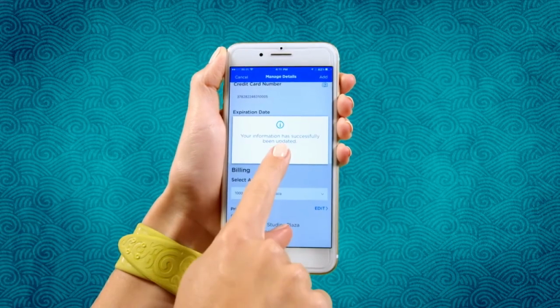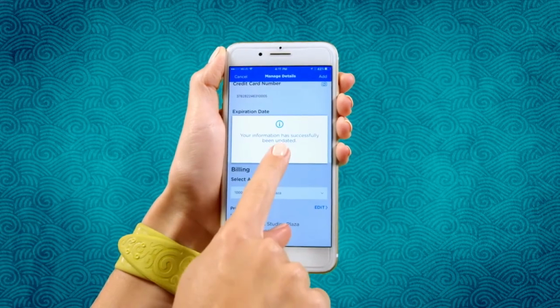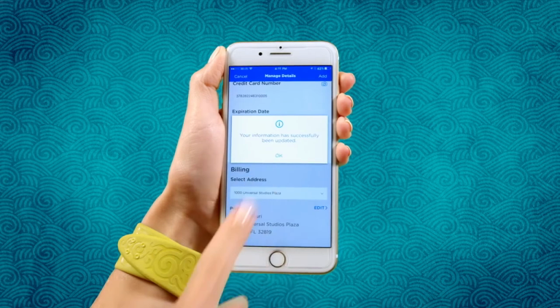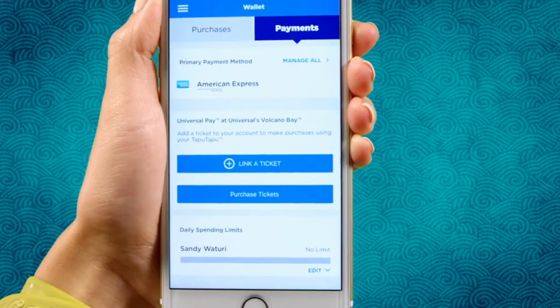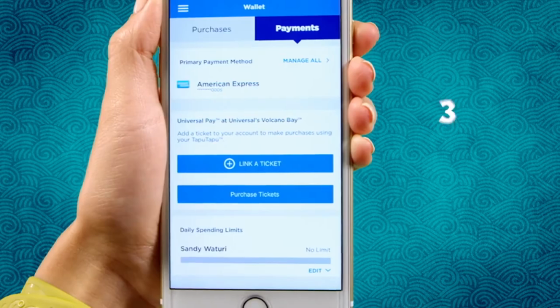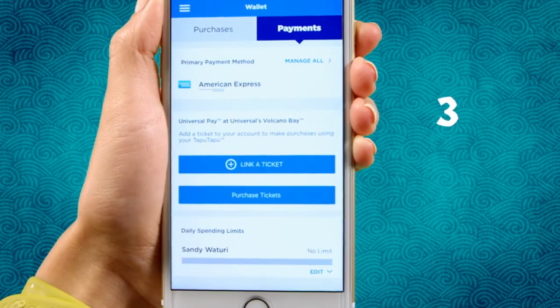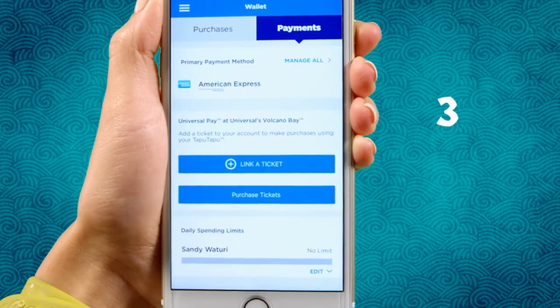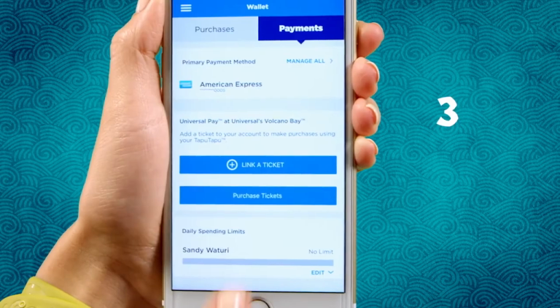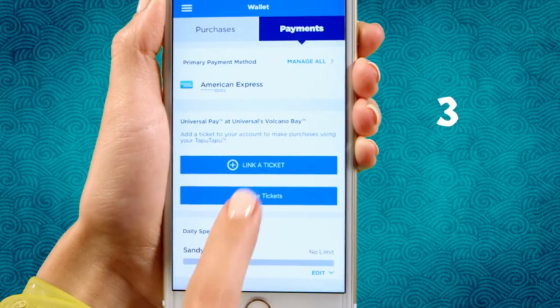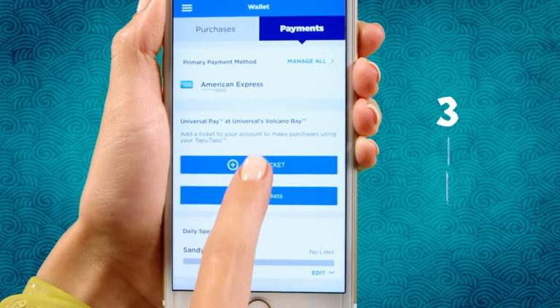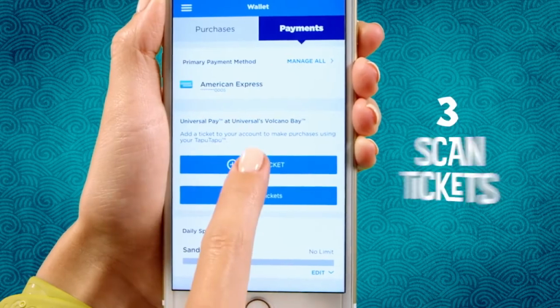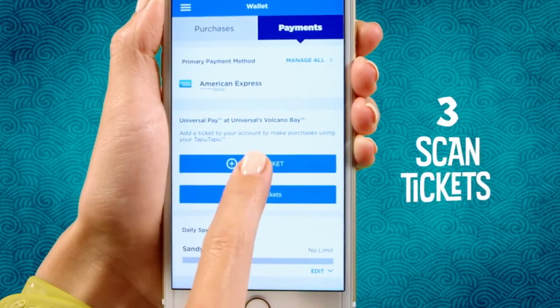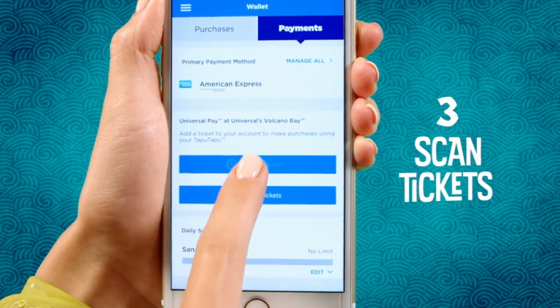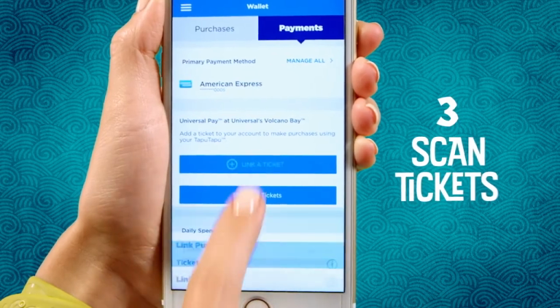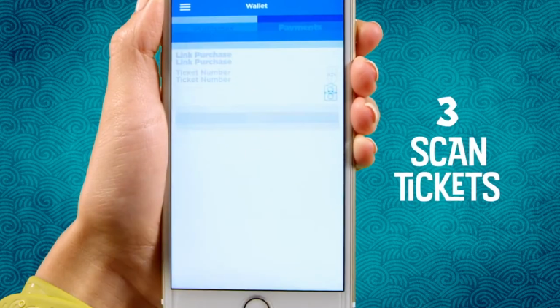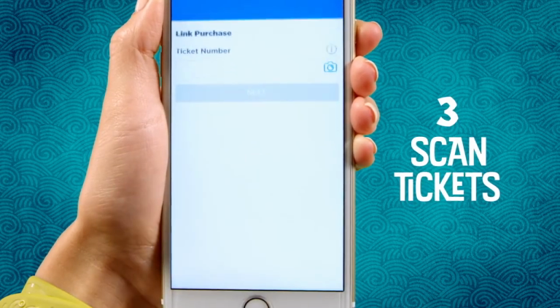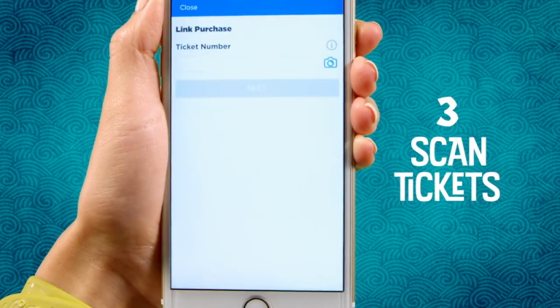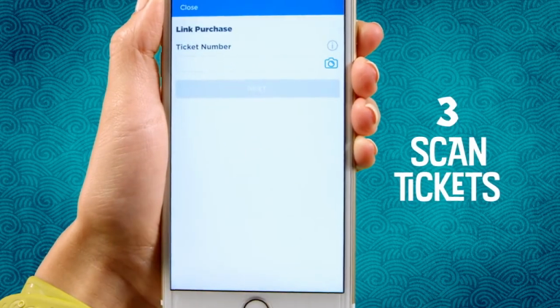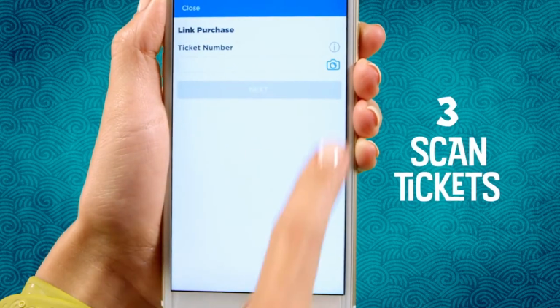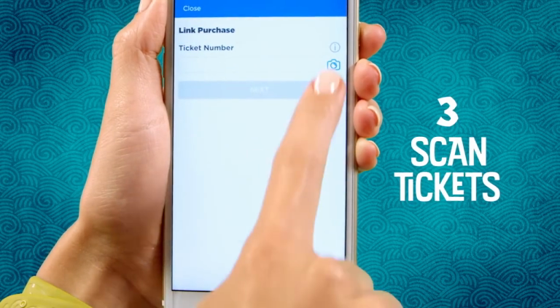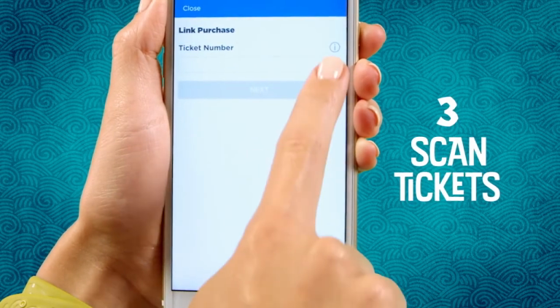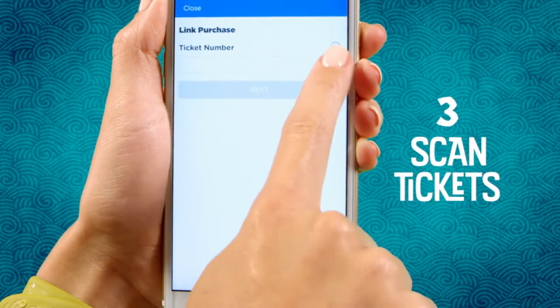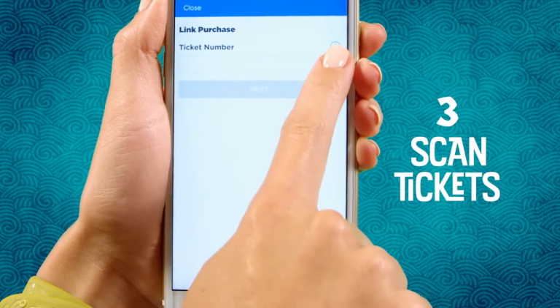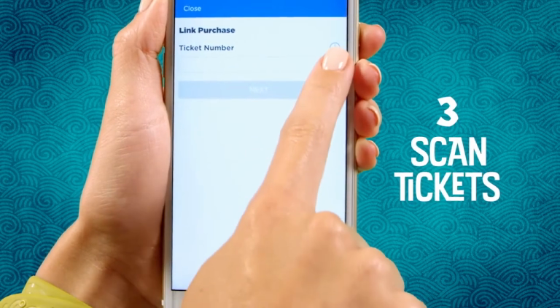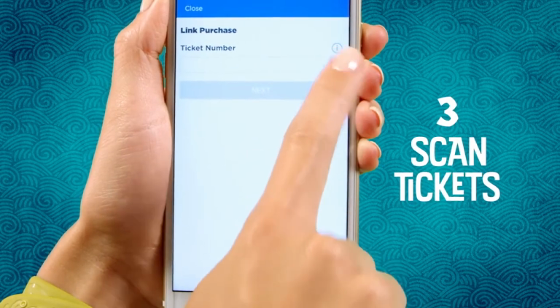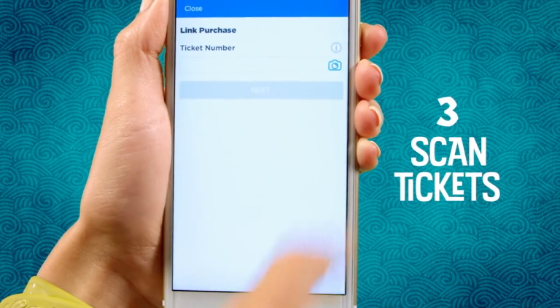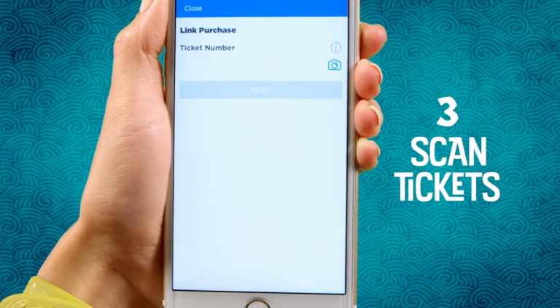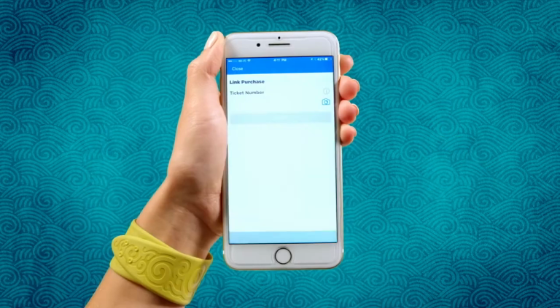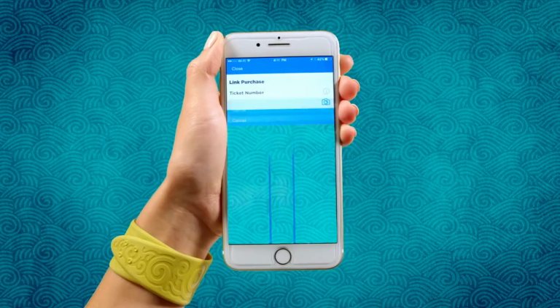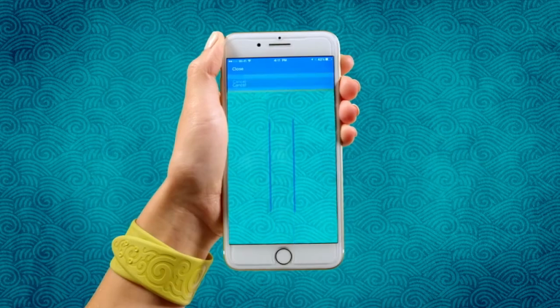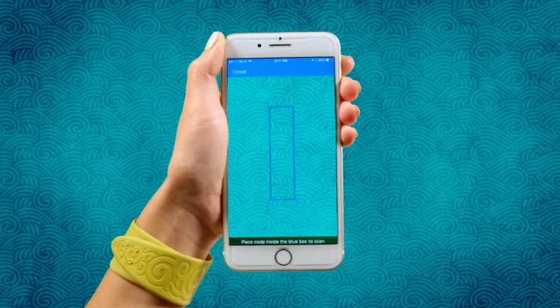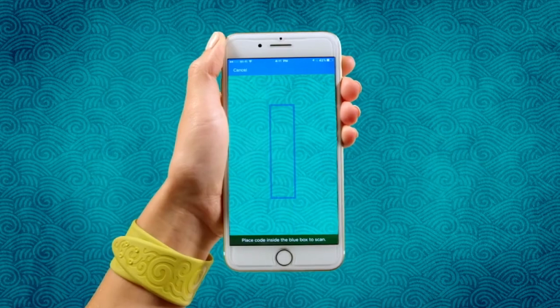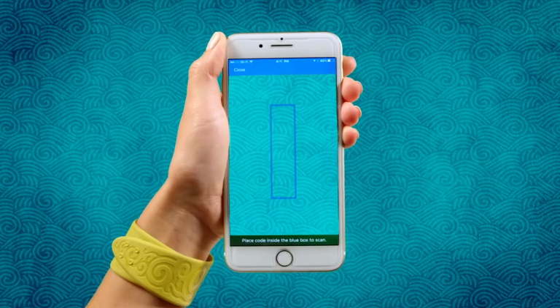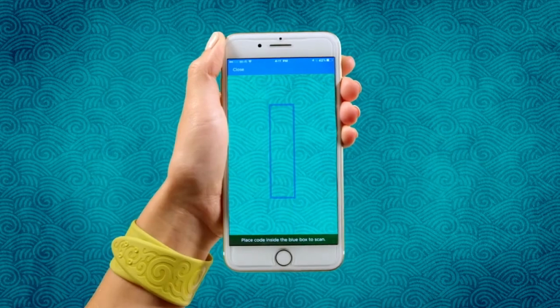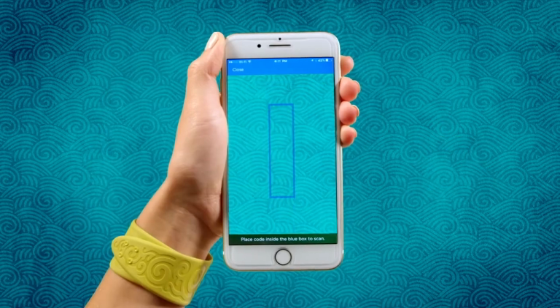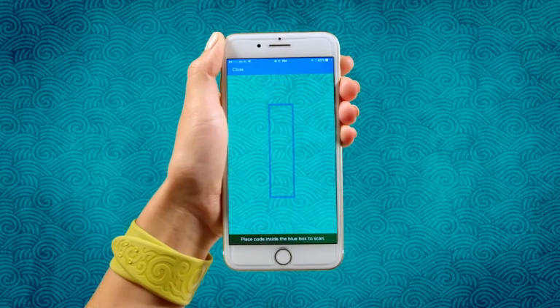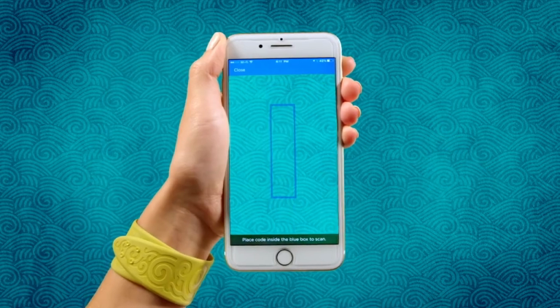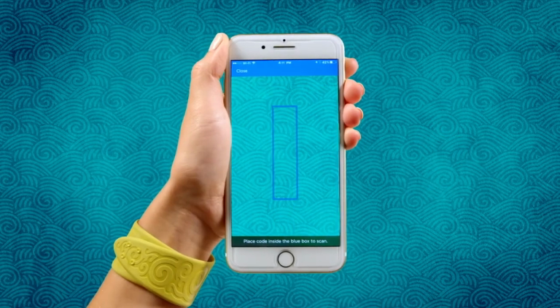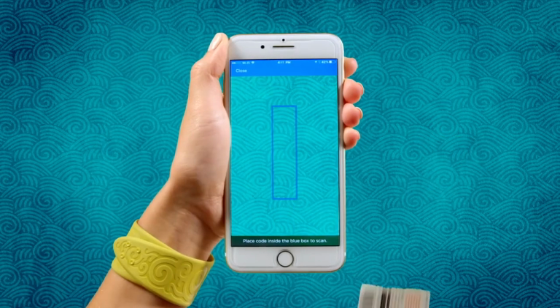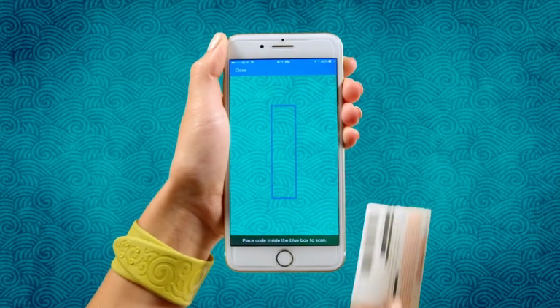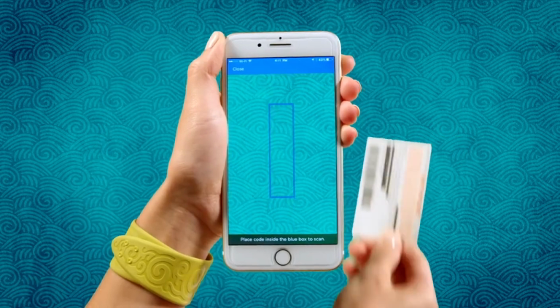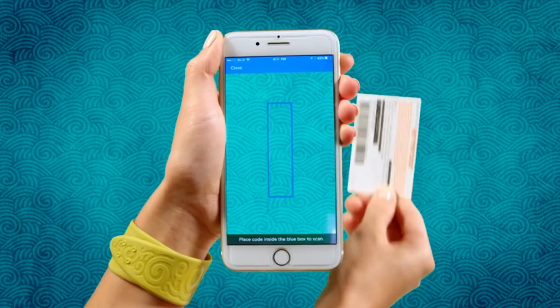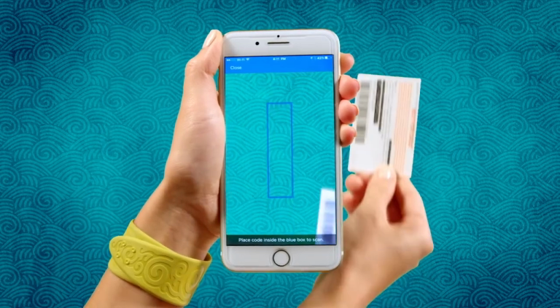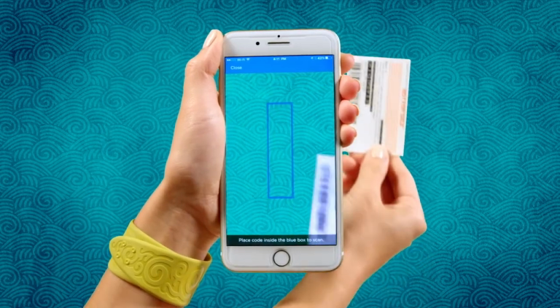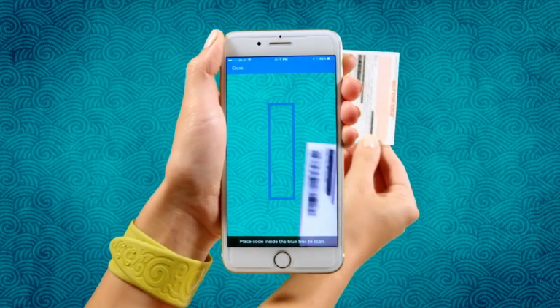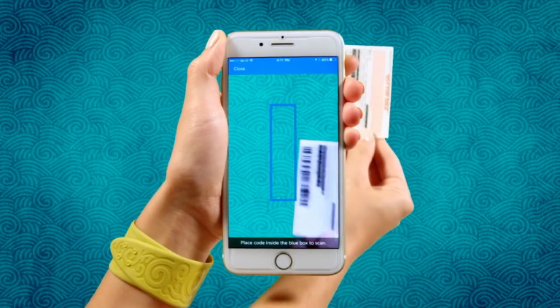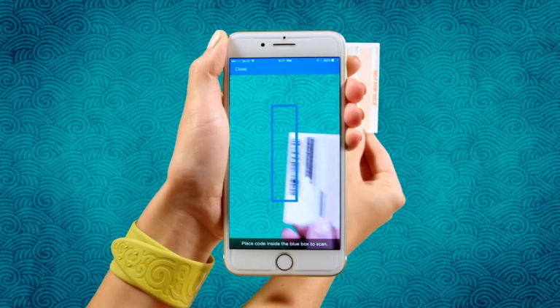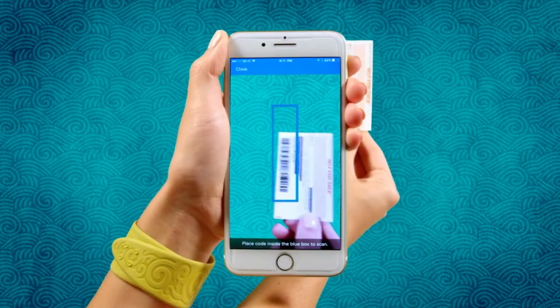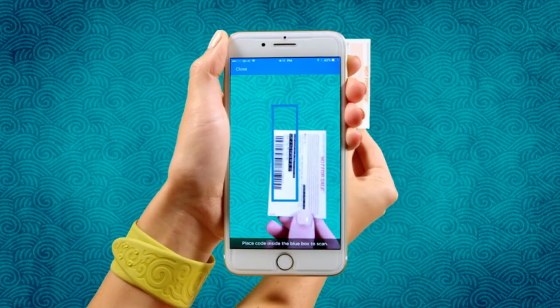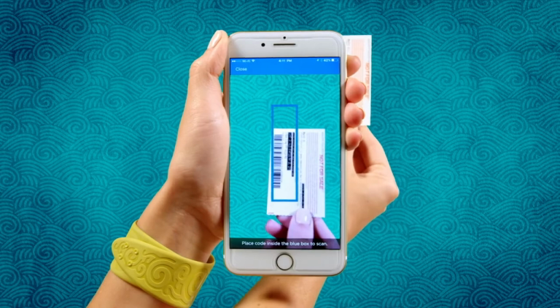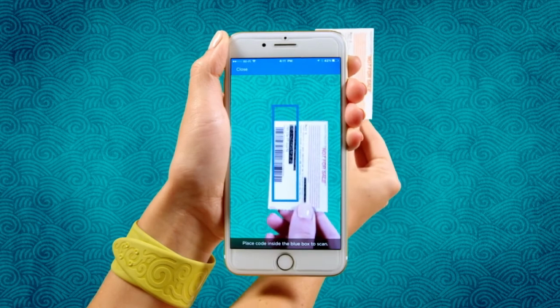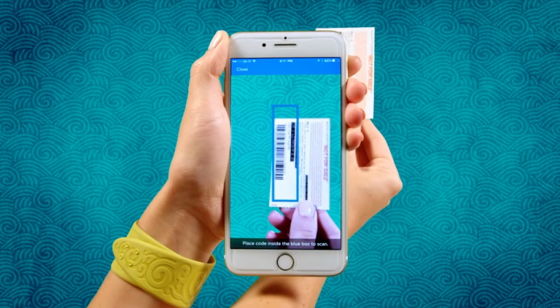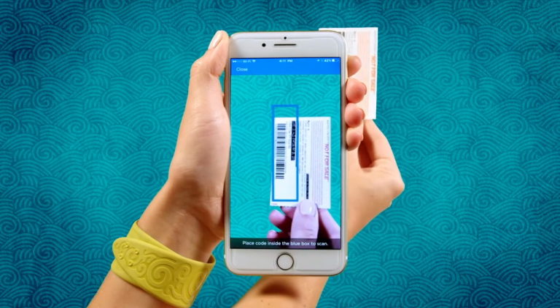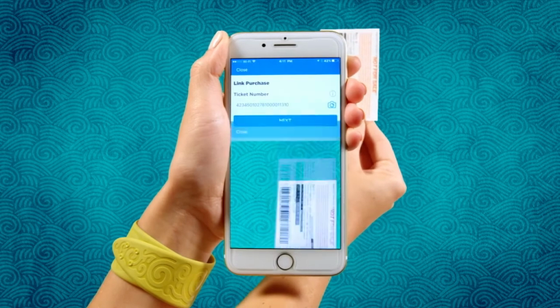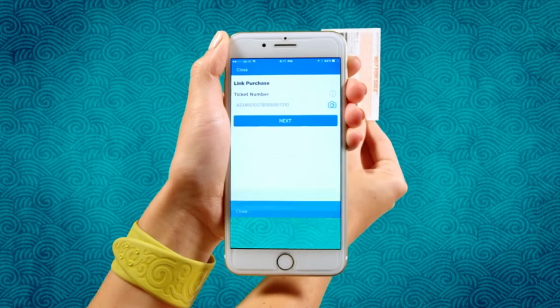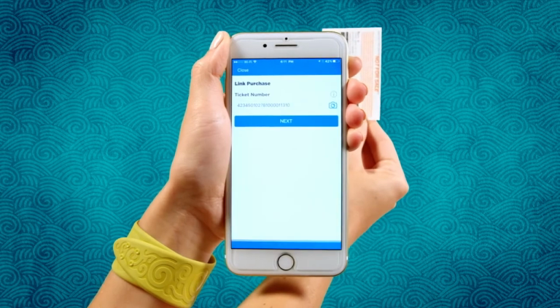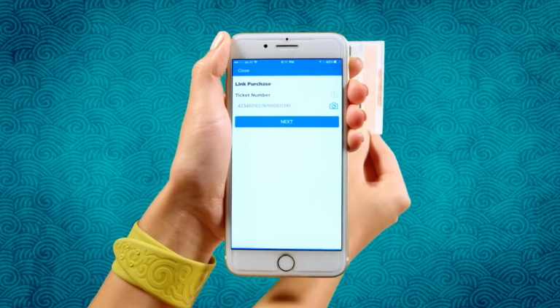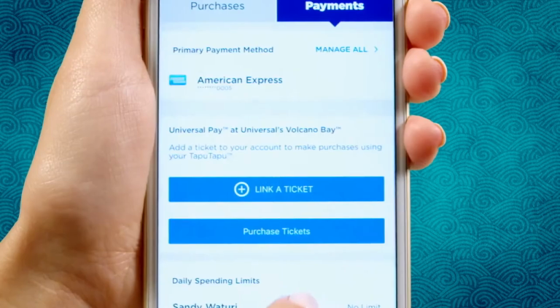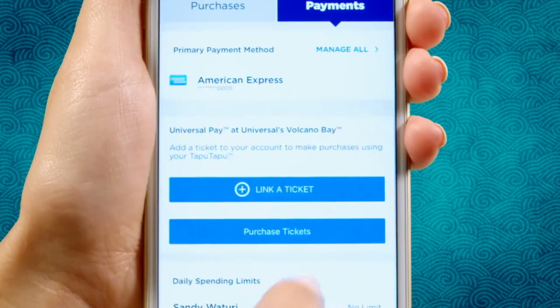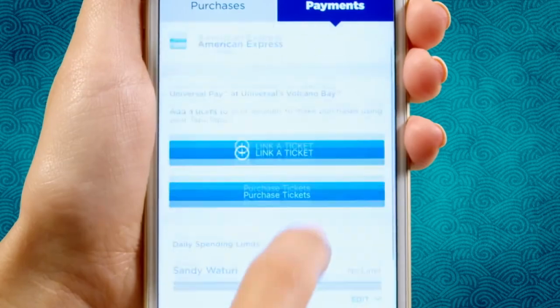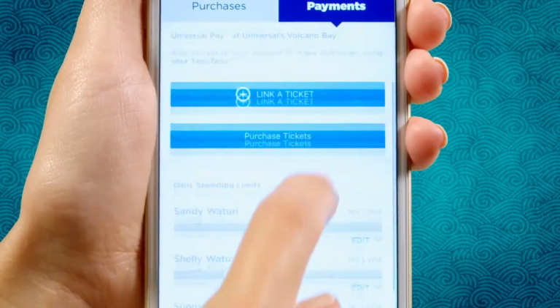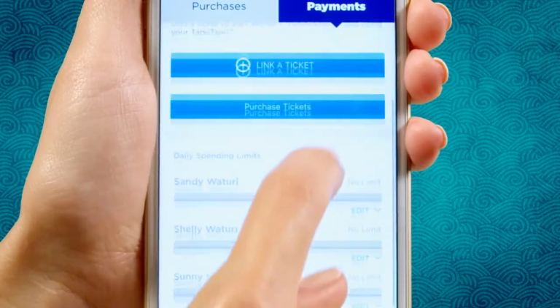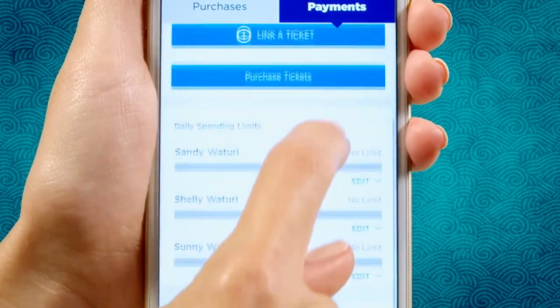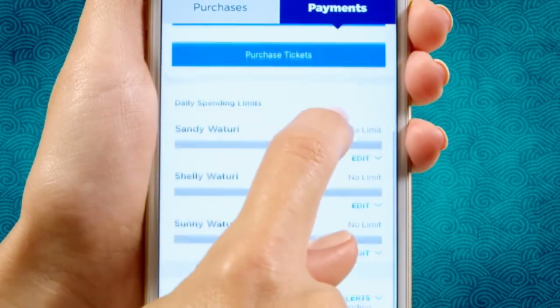Third step: scan the barcodes on your Volcano Bay tickets, or type in the ticket numbers for each person in your travel party.